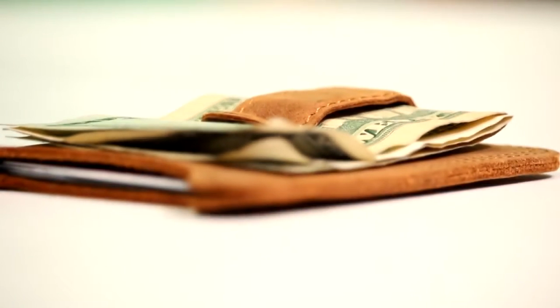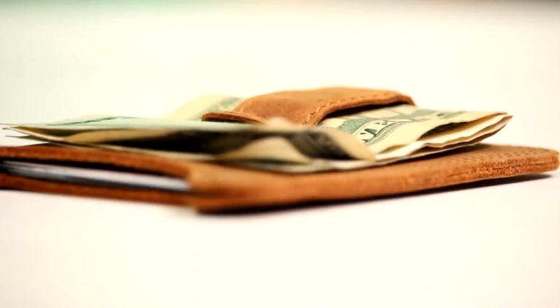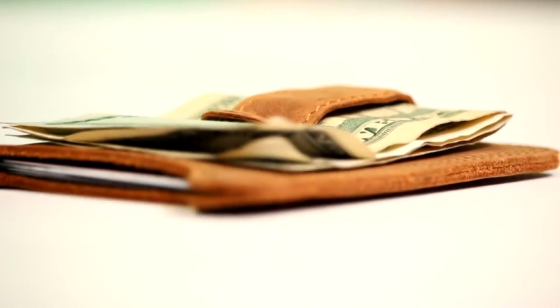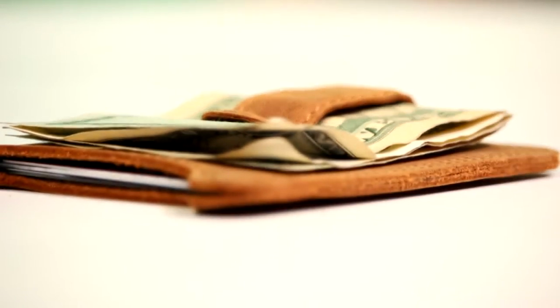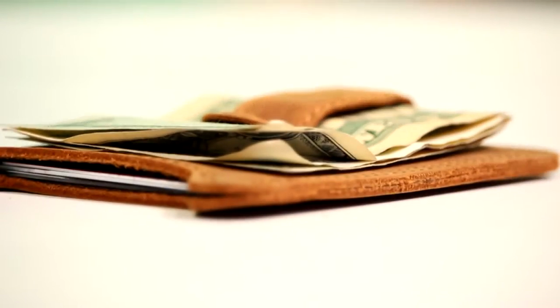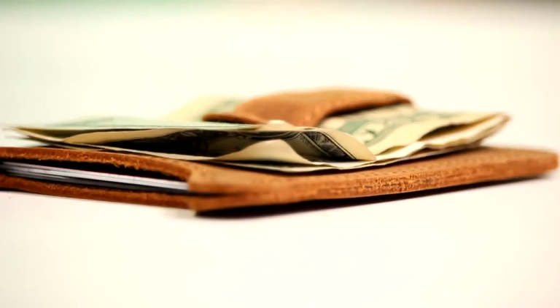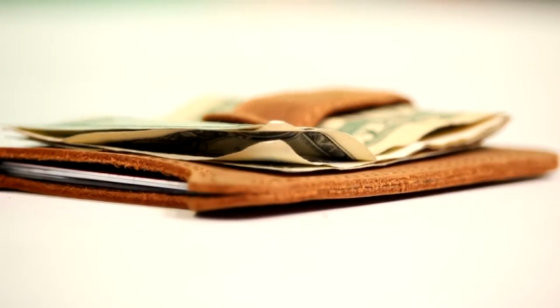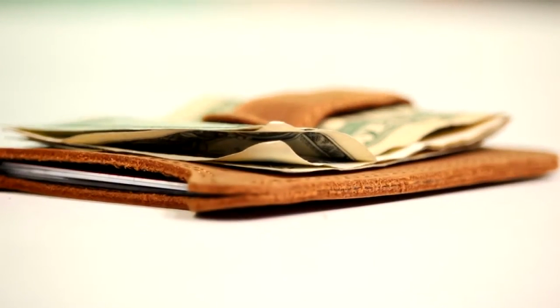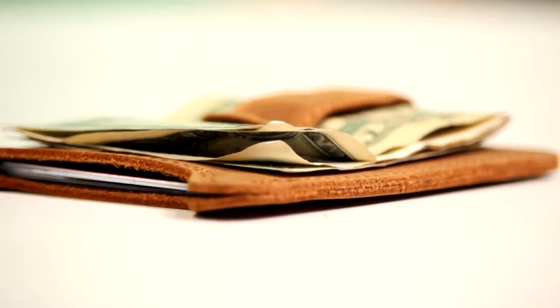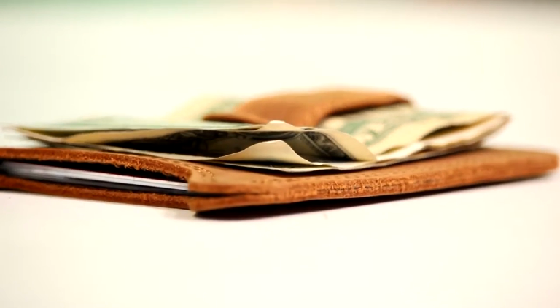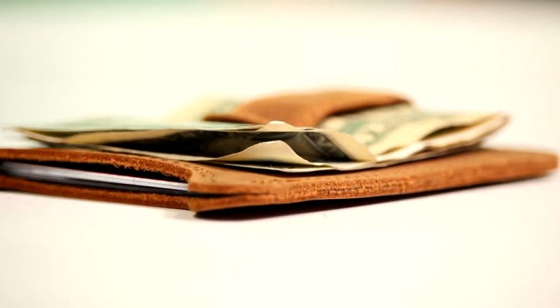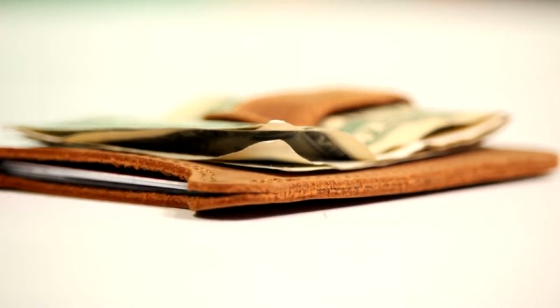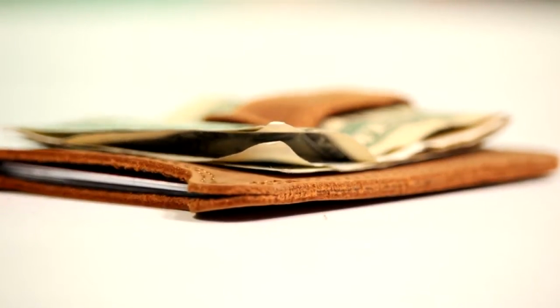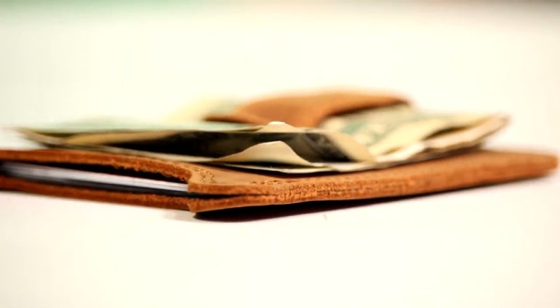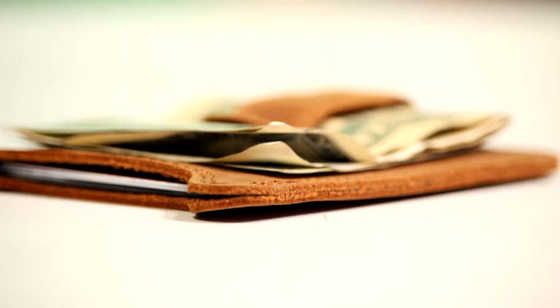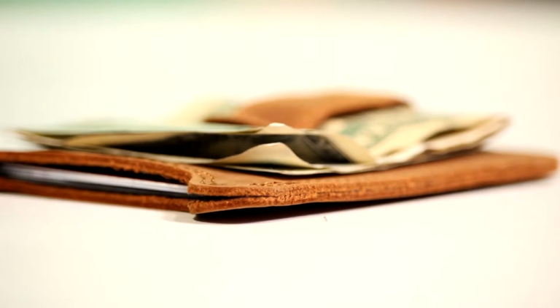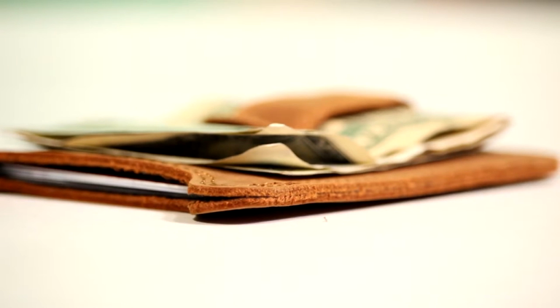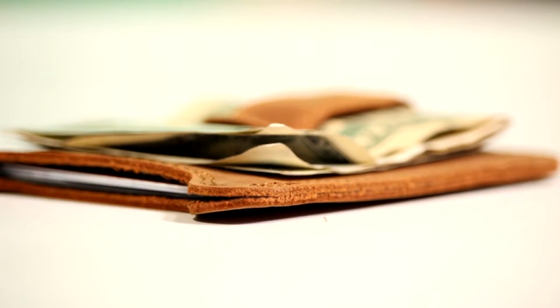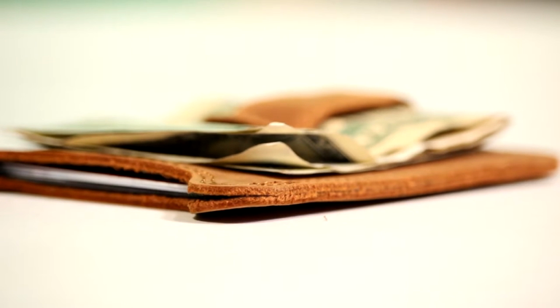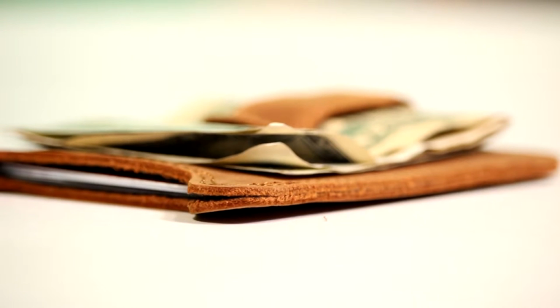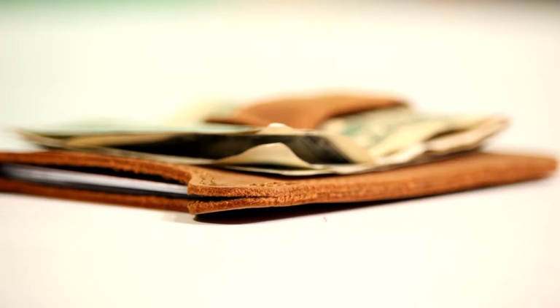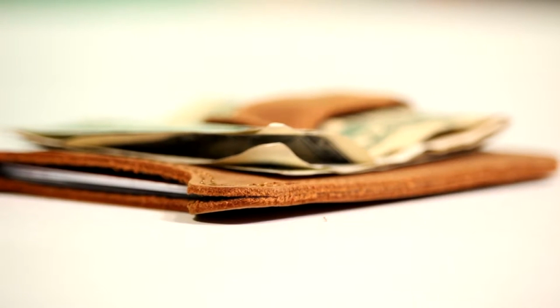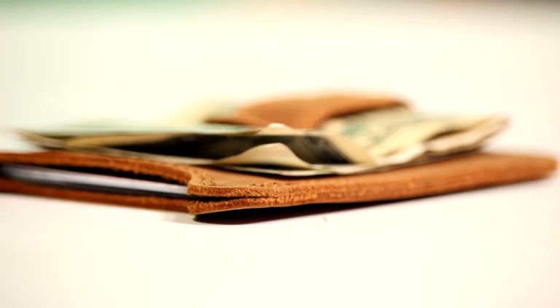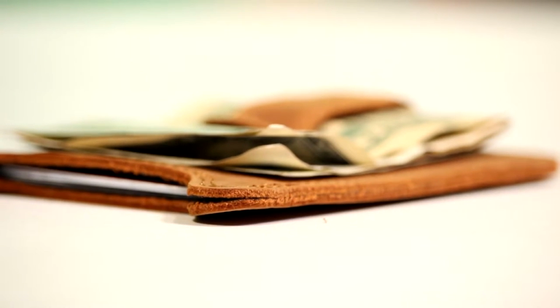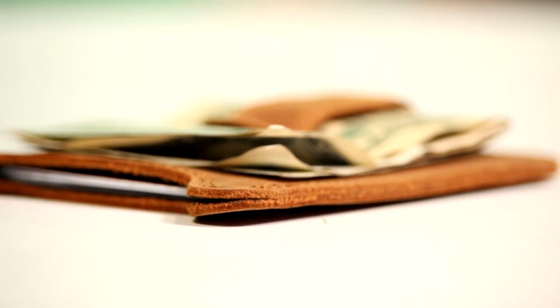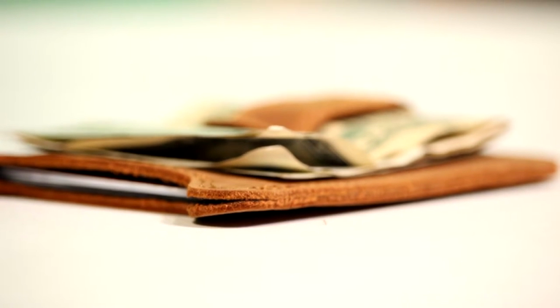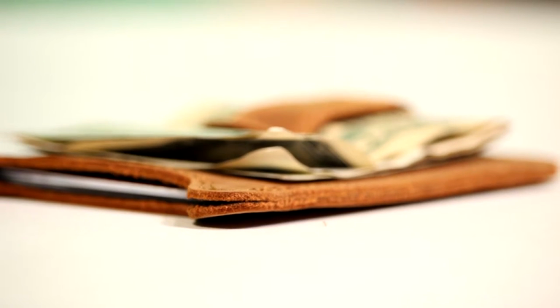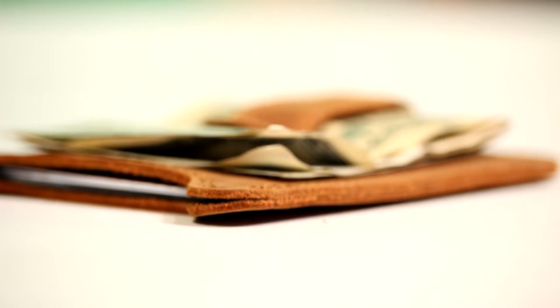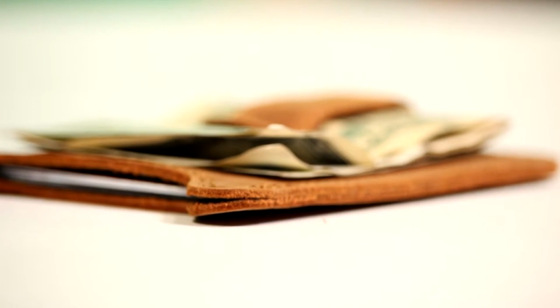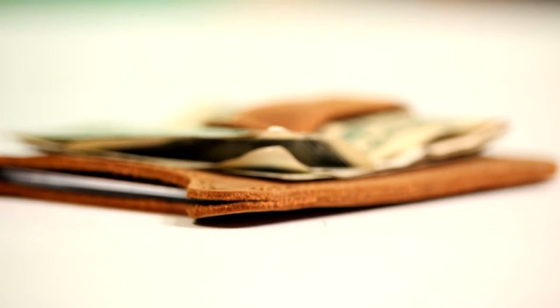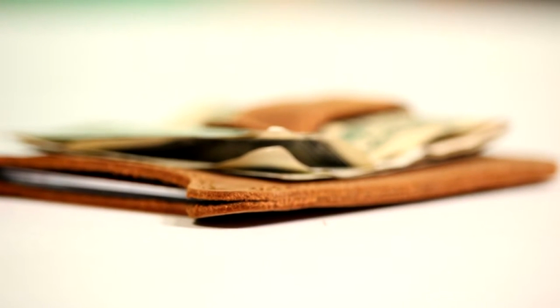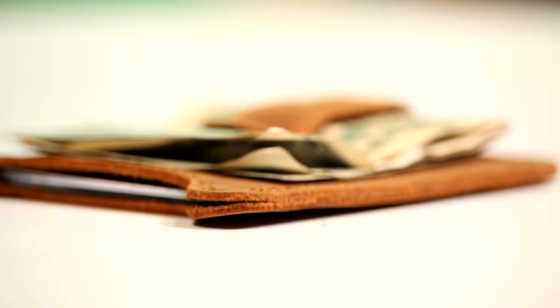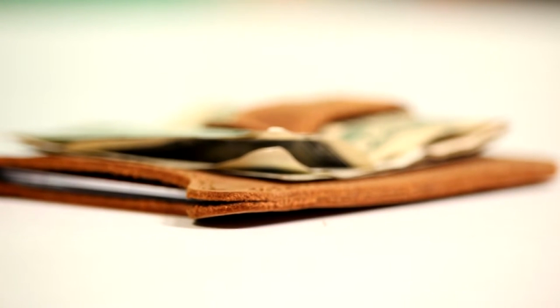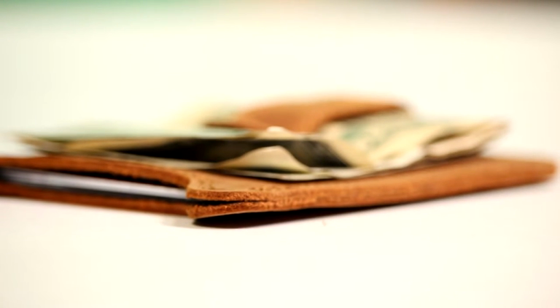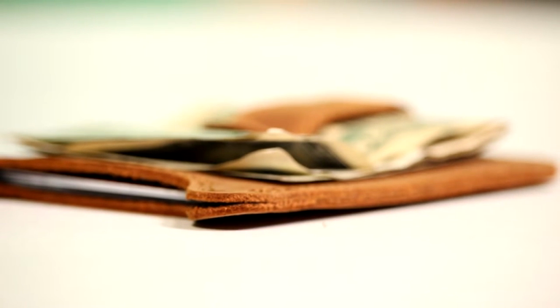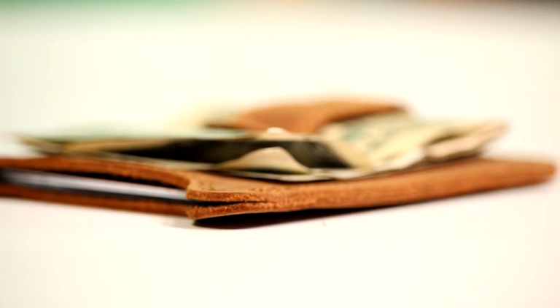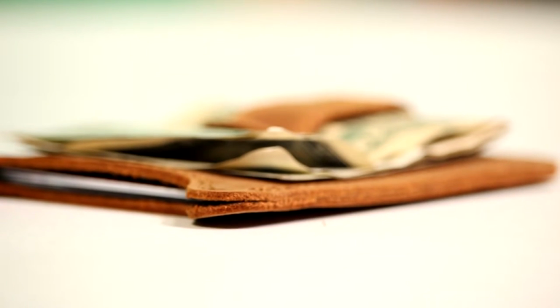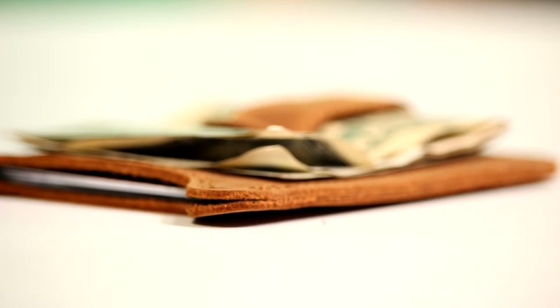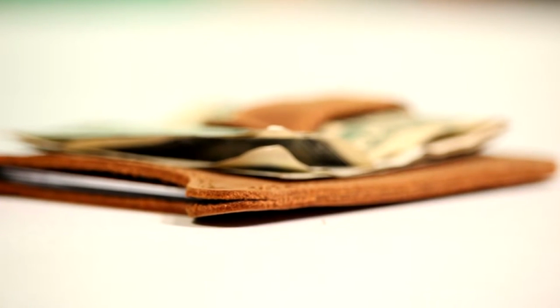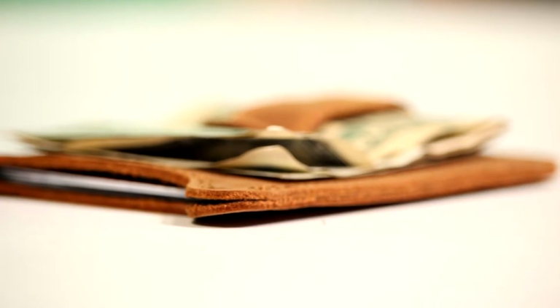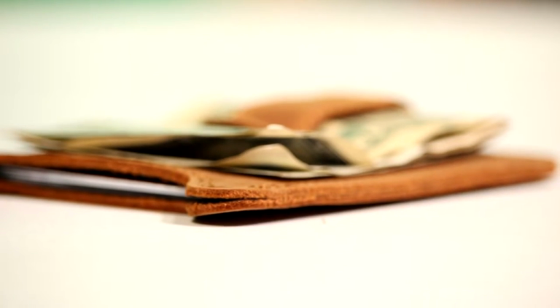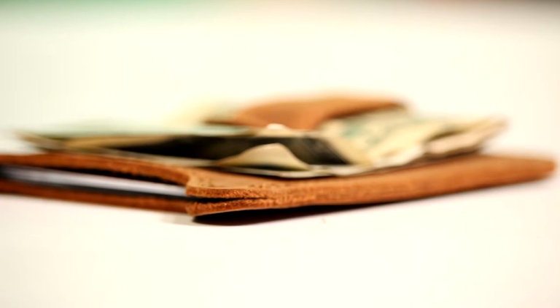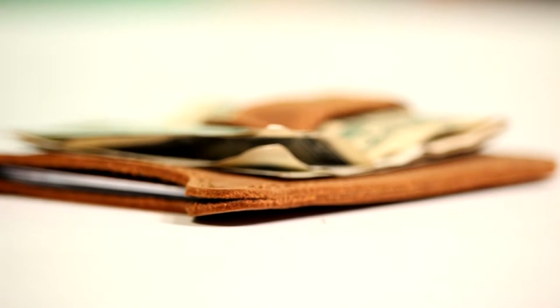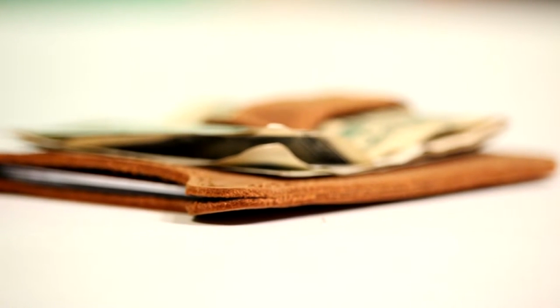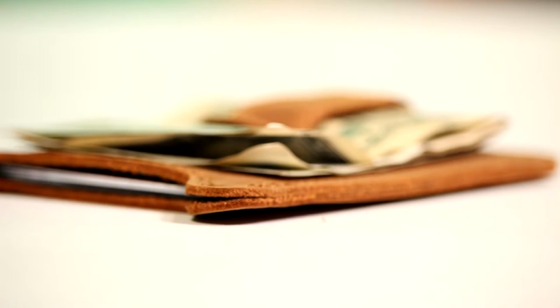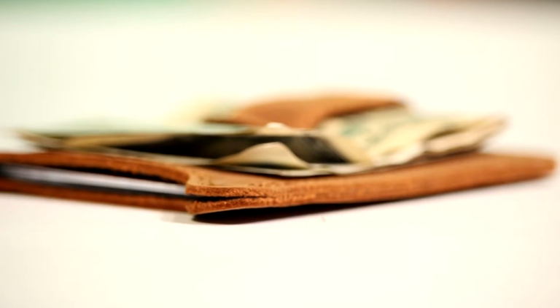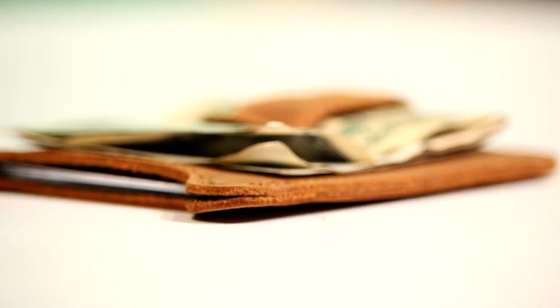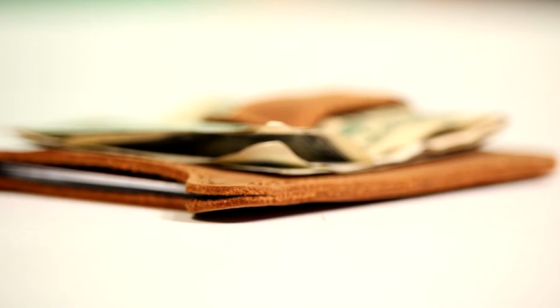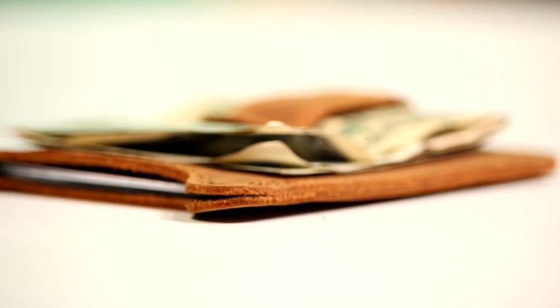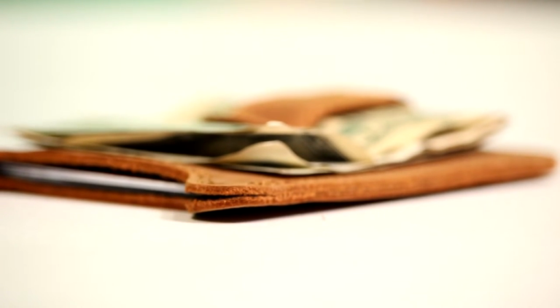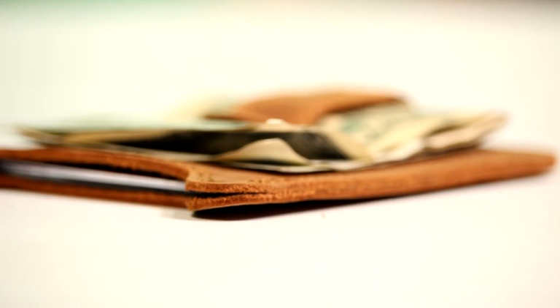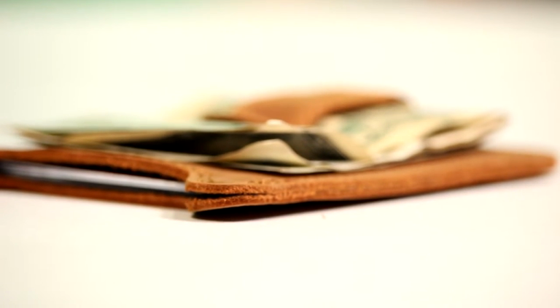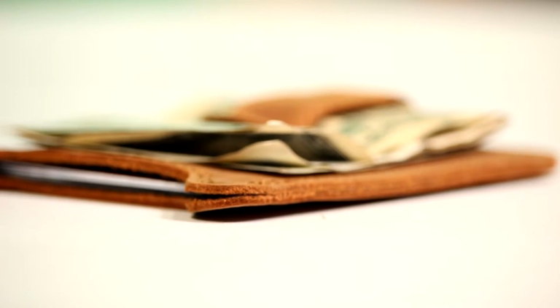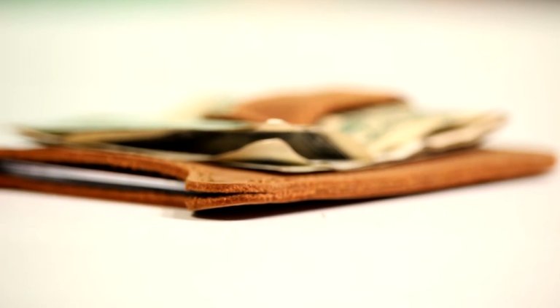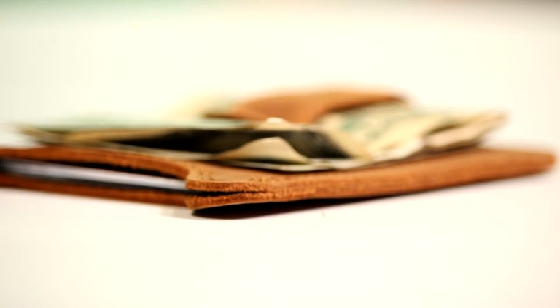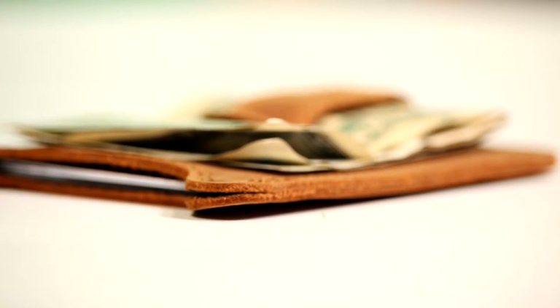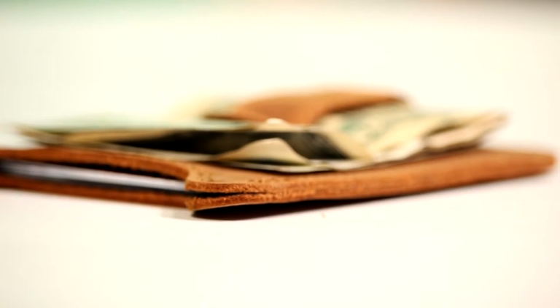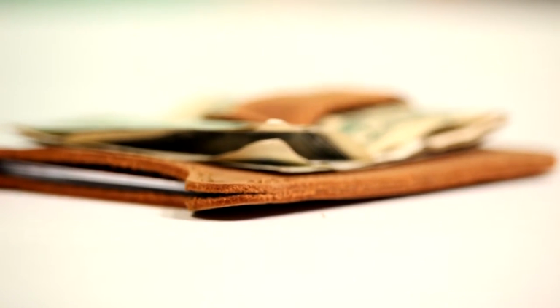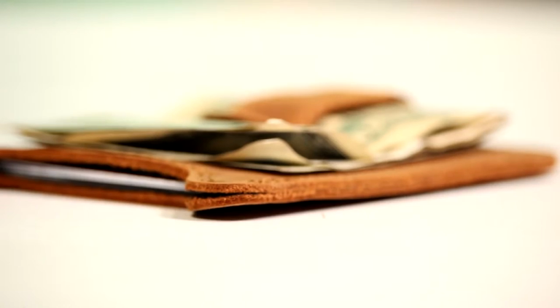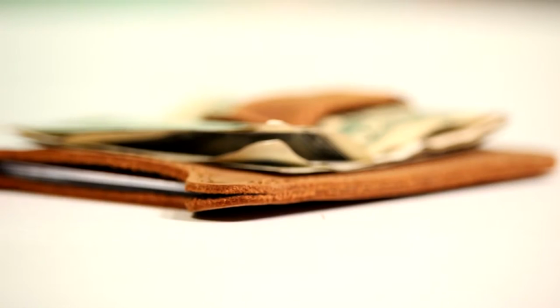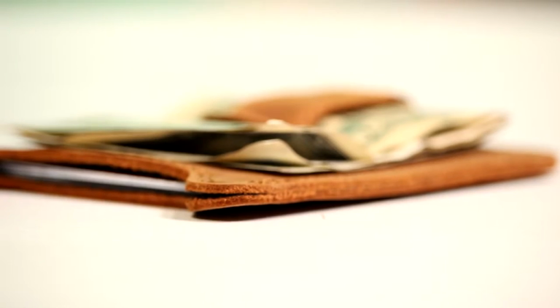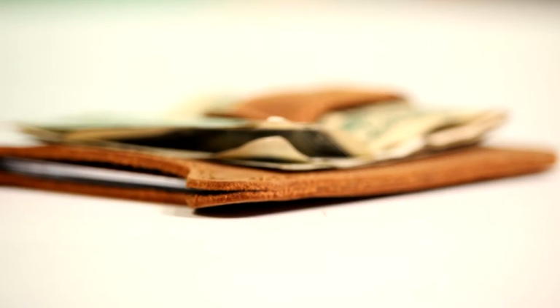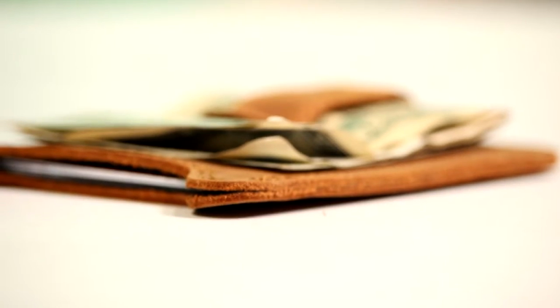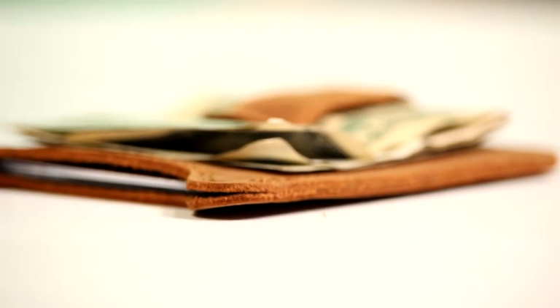I honestly love the look and feel of this wallet and shall be adding it to my personal collection and use it on a daily basis. I recommend this wallet to anyone looking for a slim, stylish wallet.